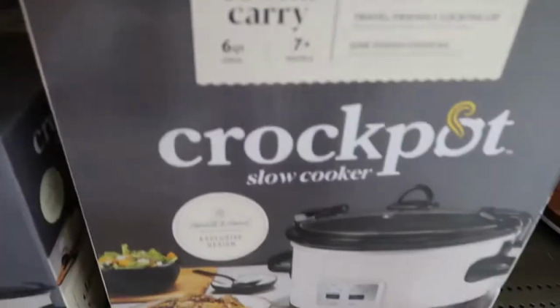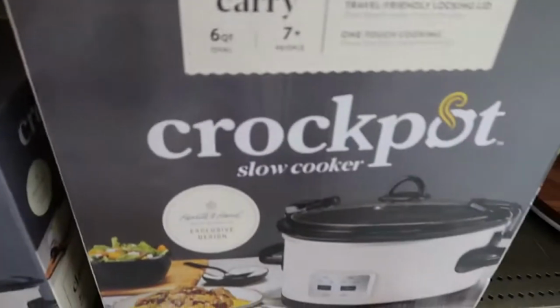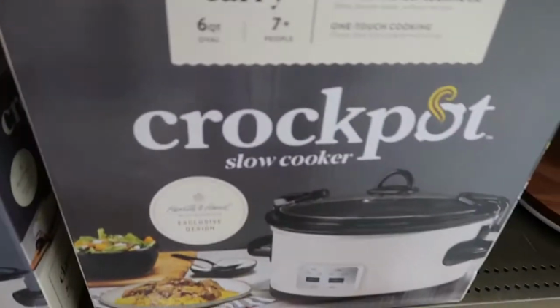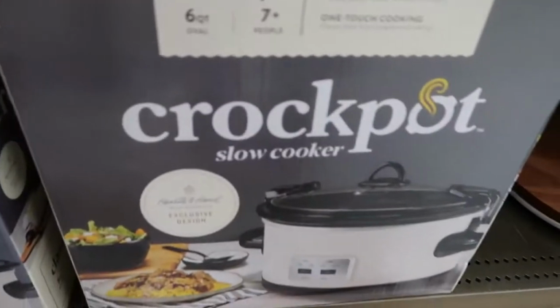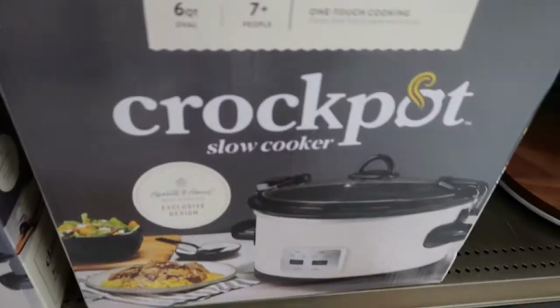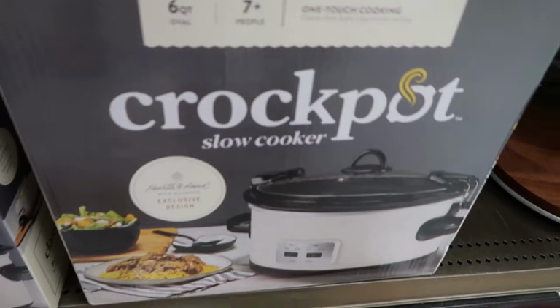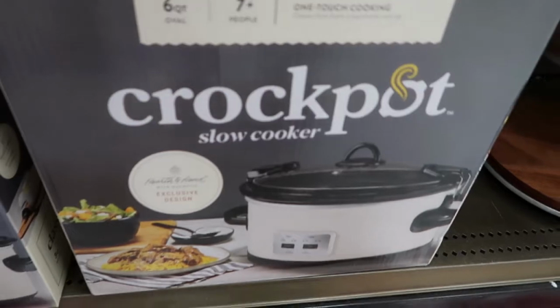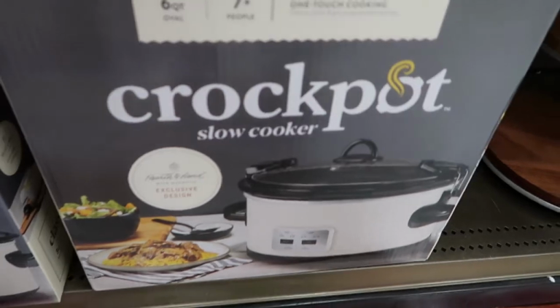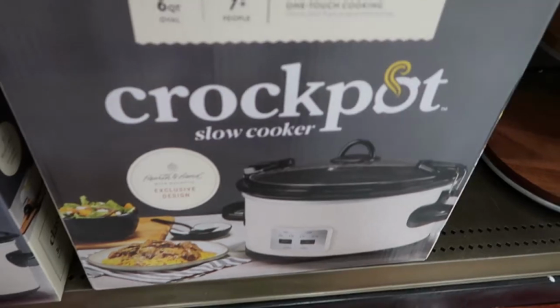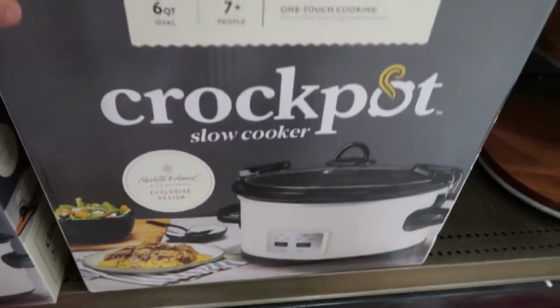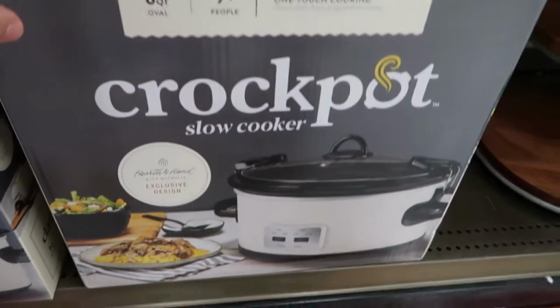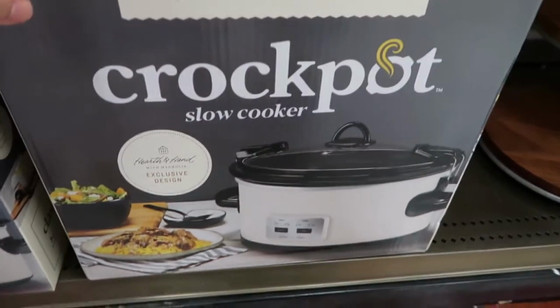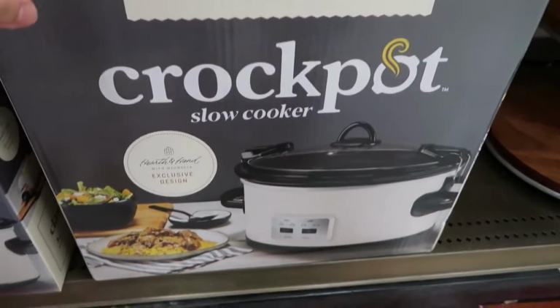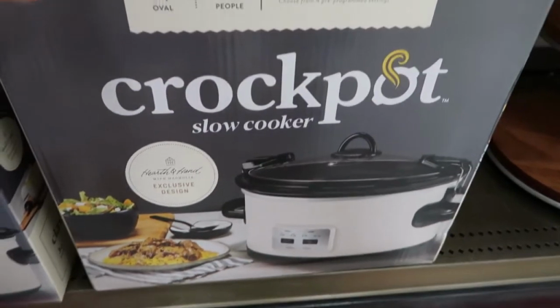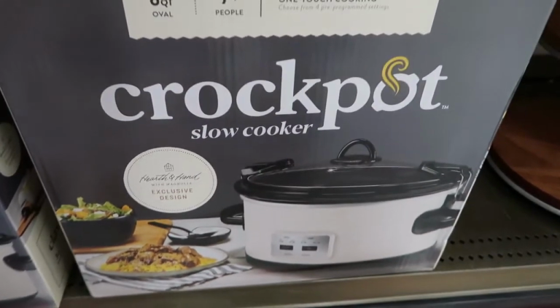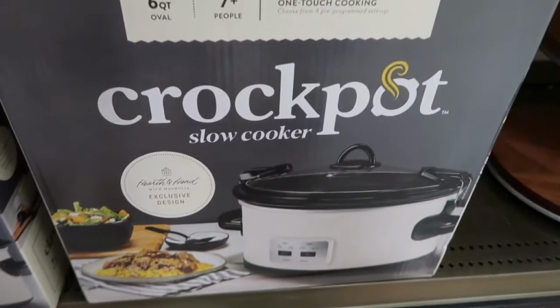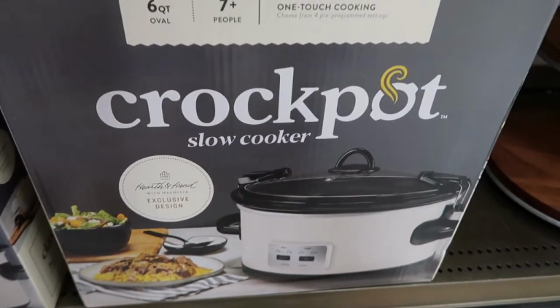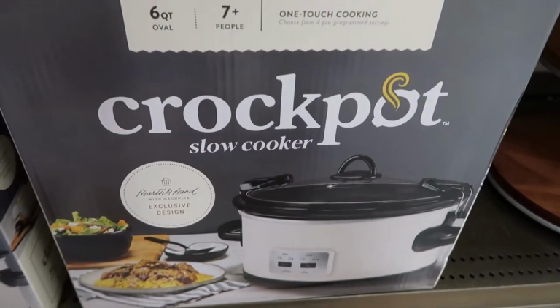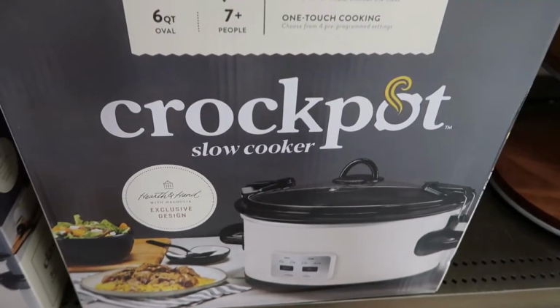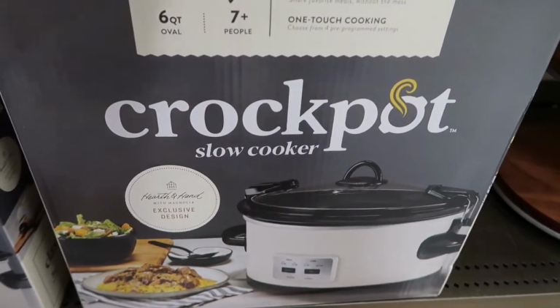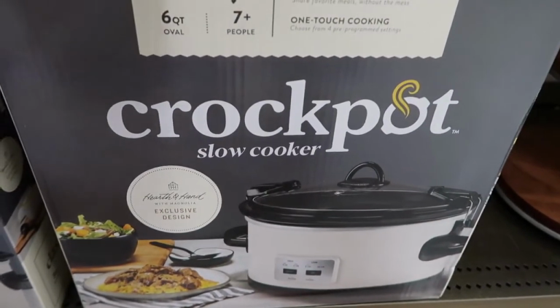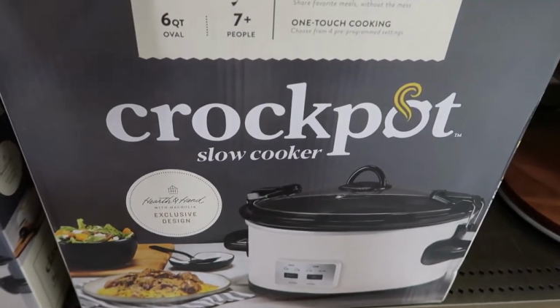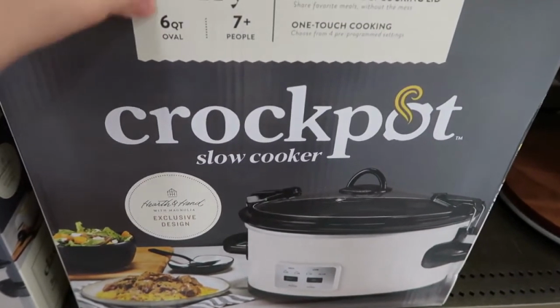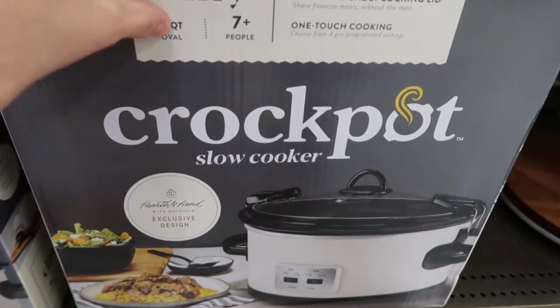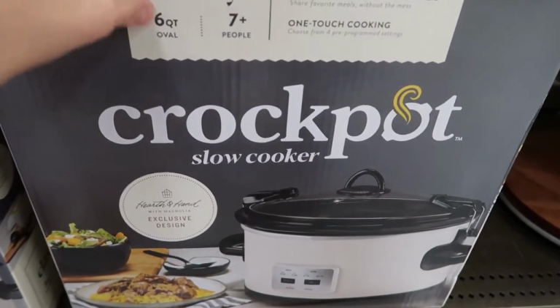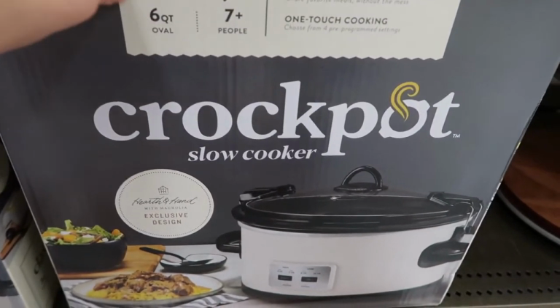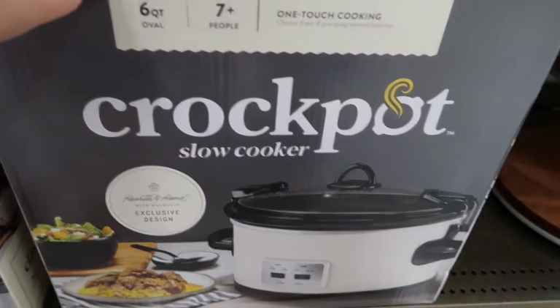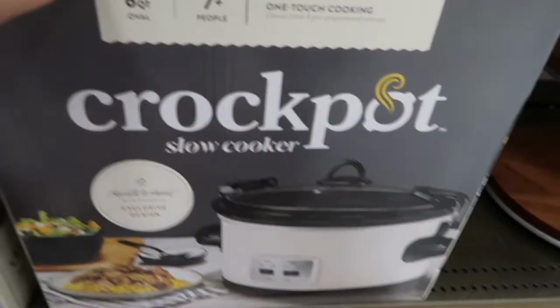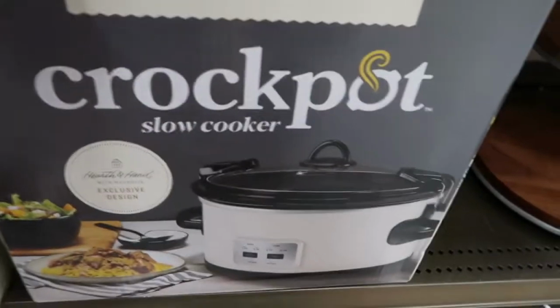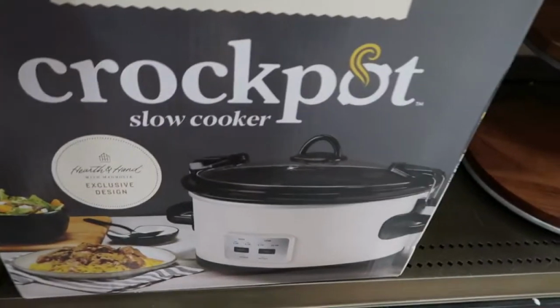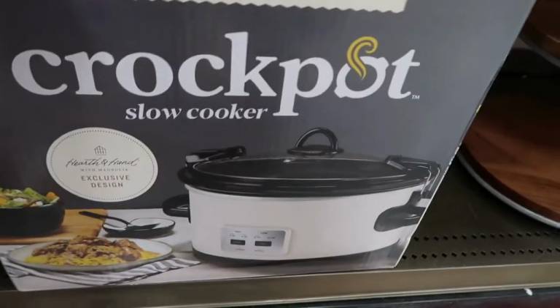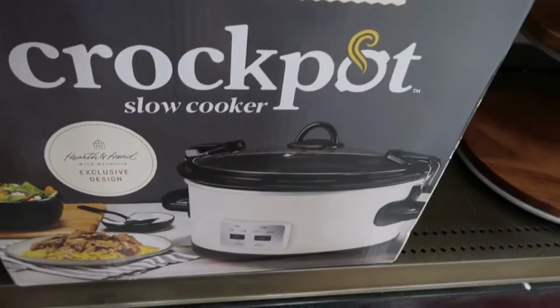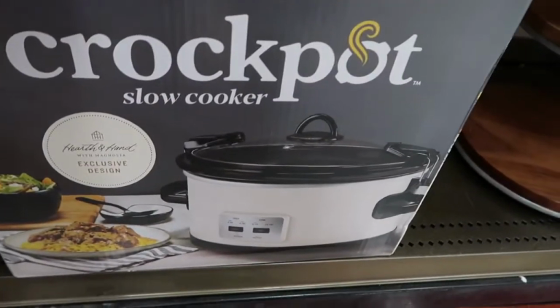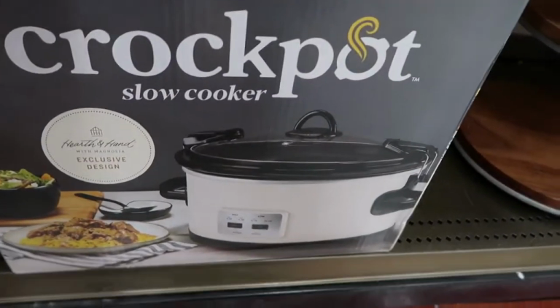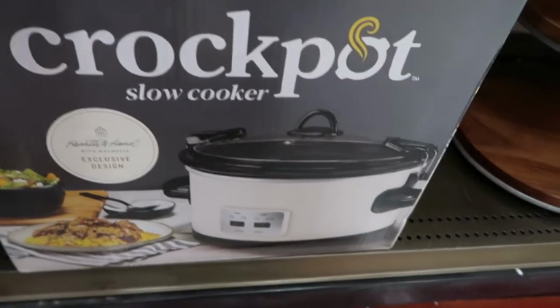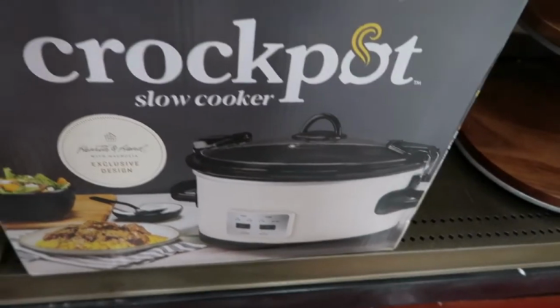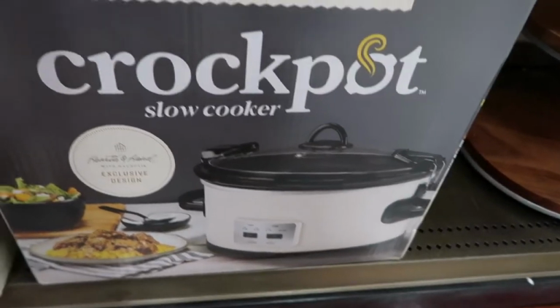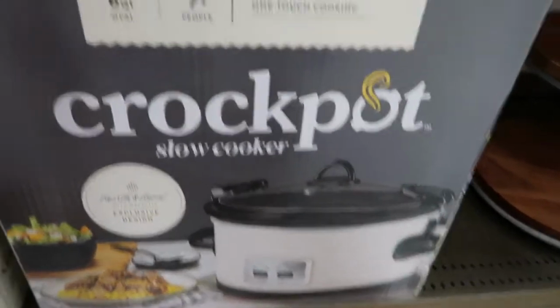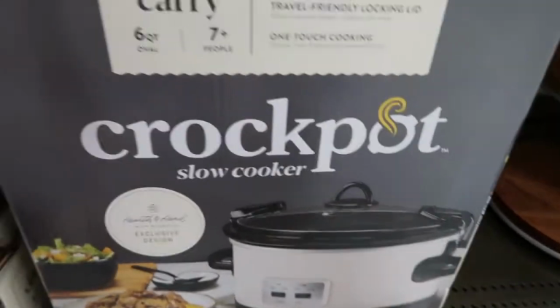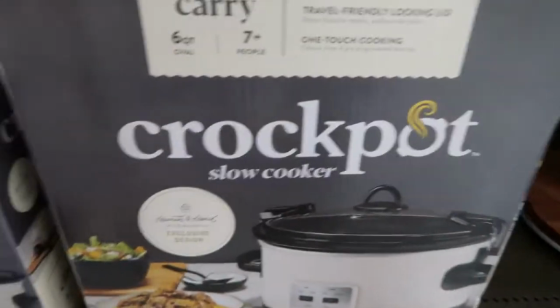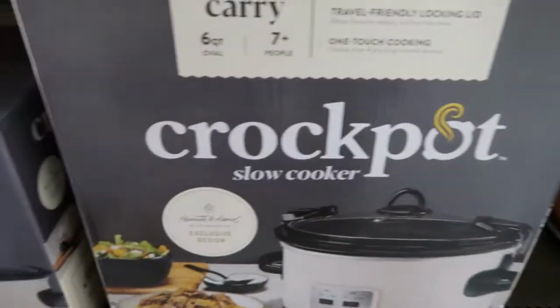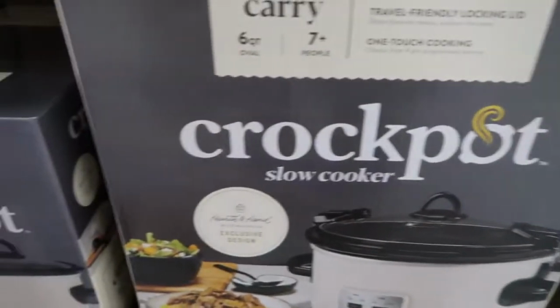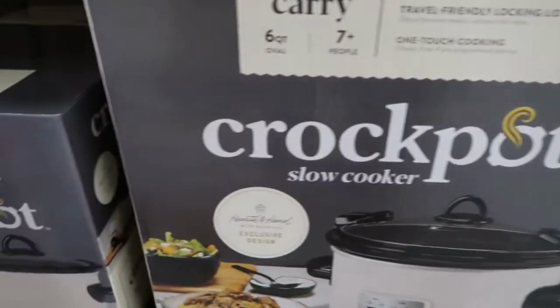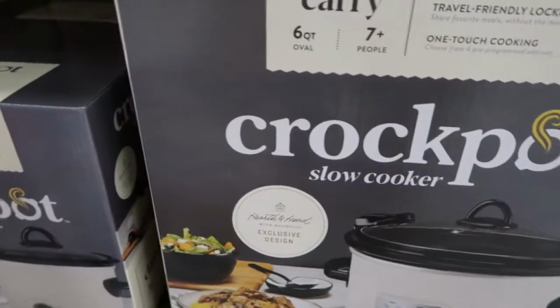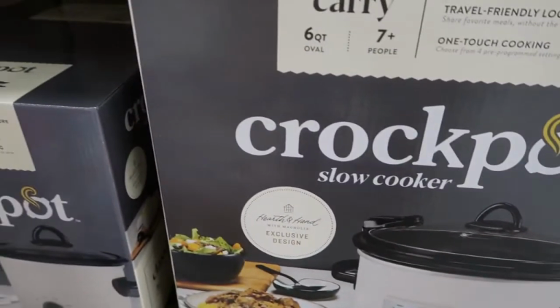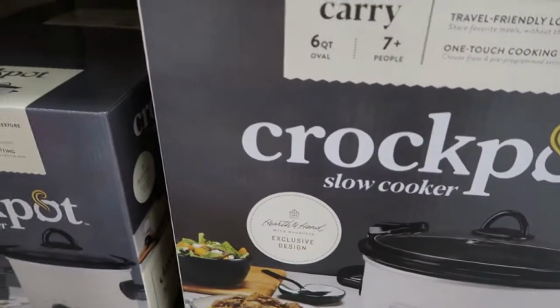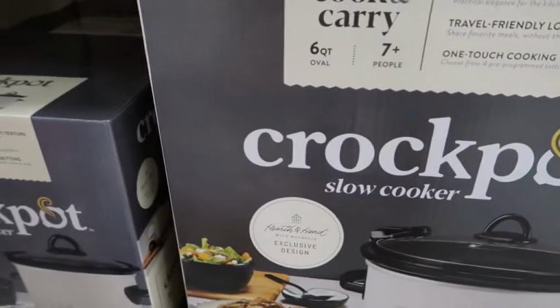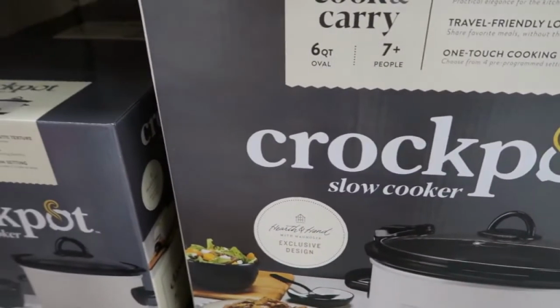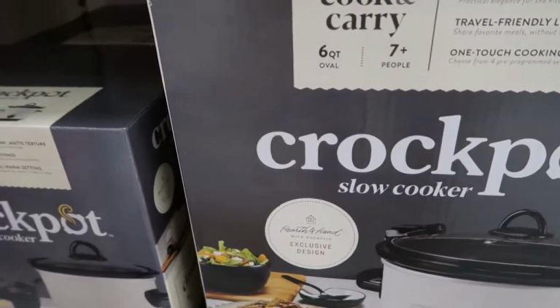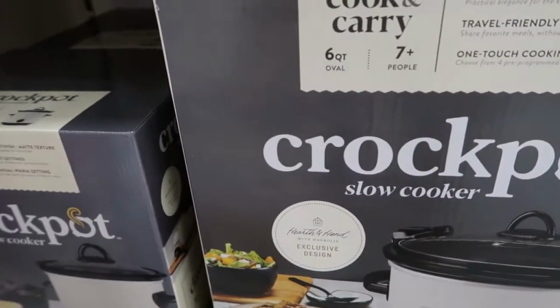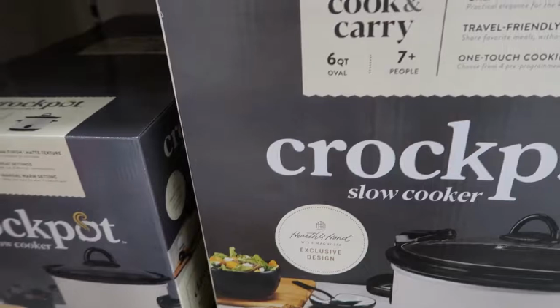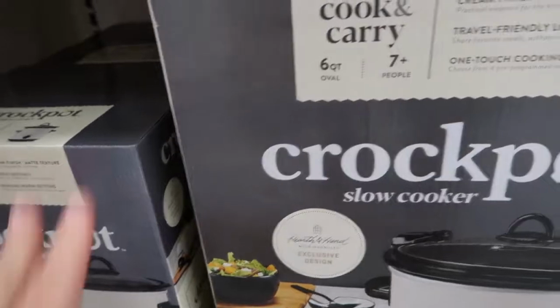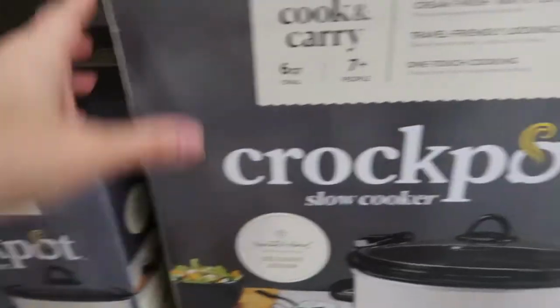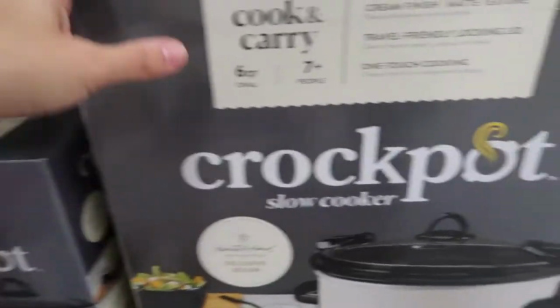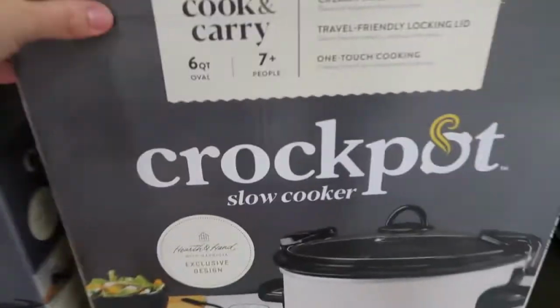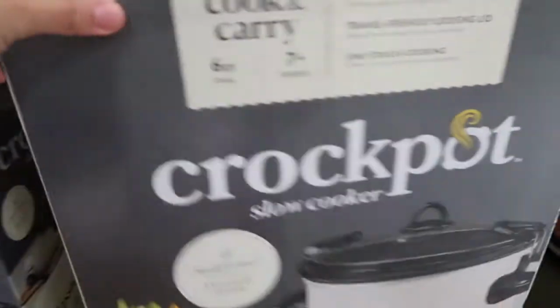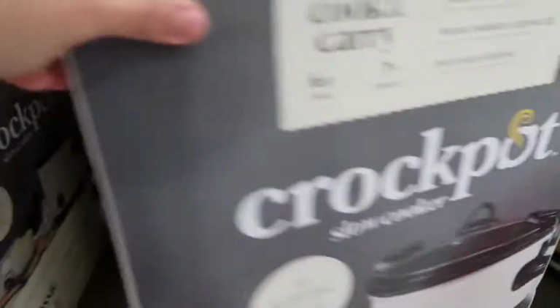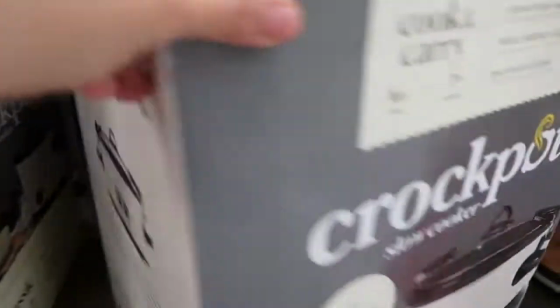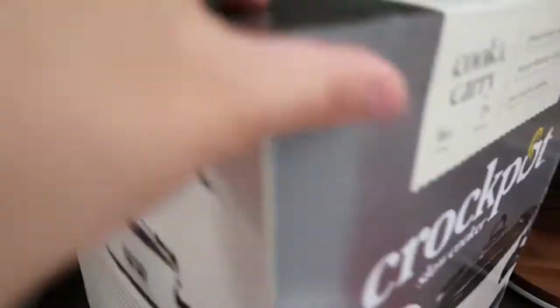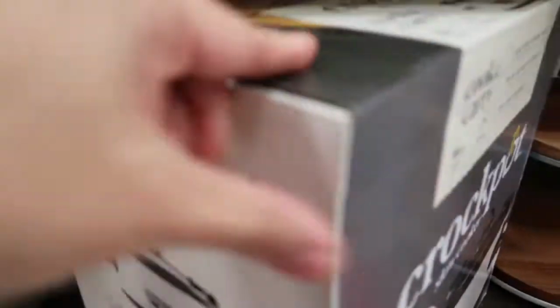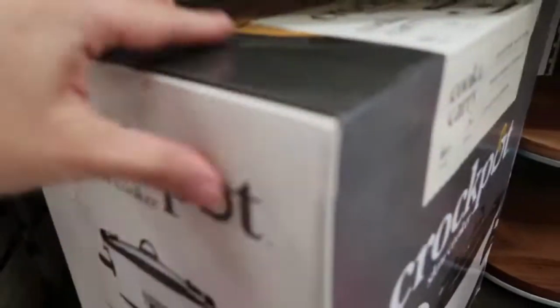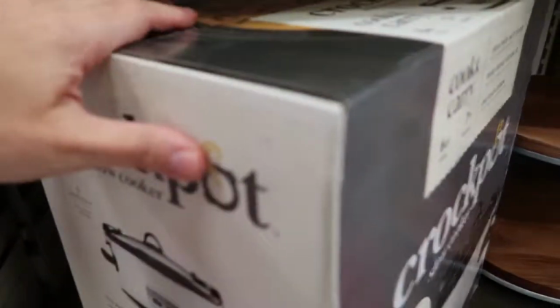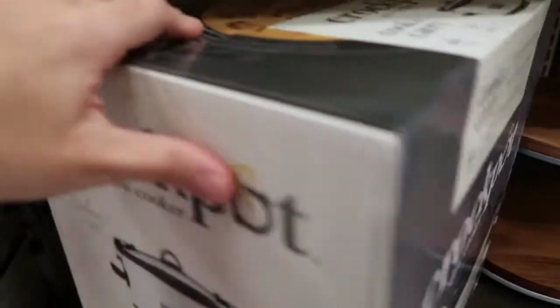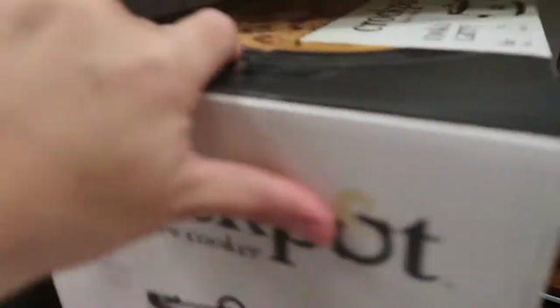I don't see a price for the bigger six-quart one, but I'm pretty sure it's less than $35.